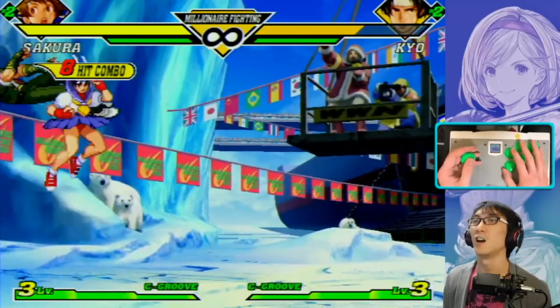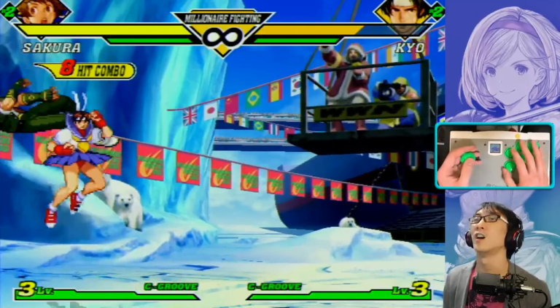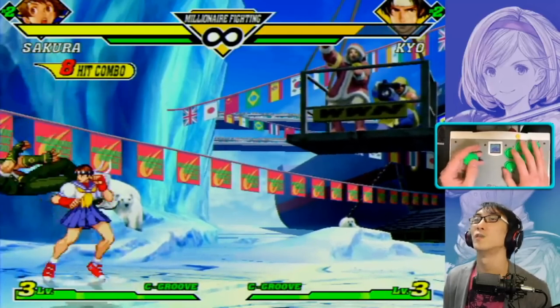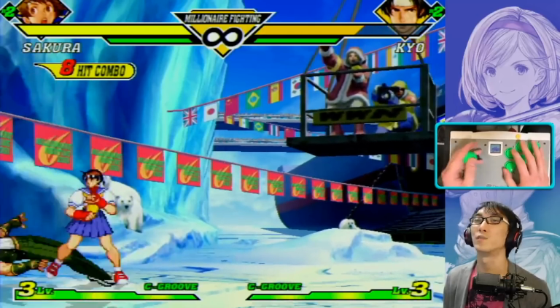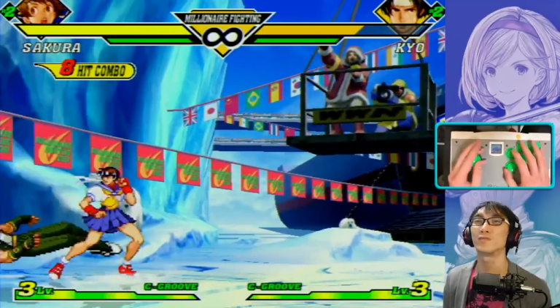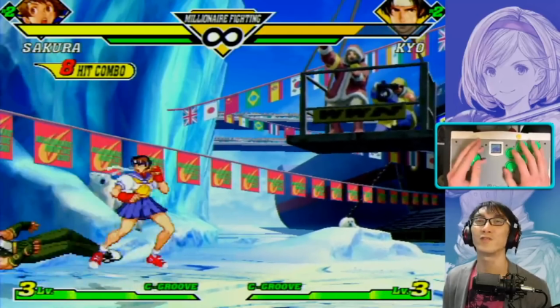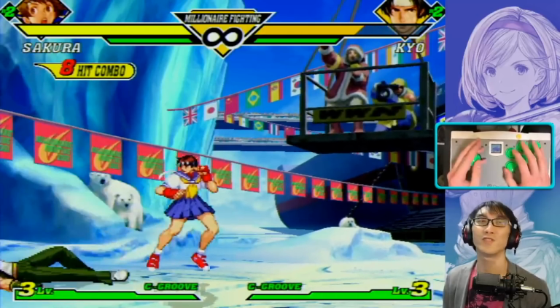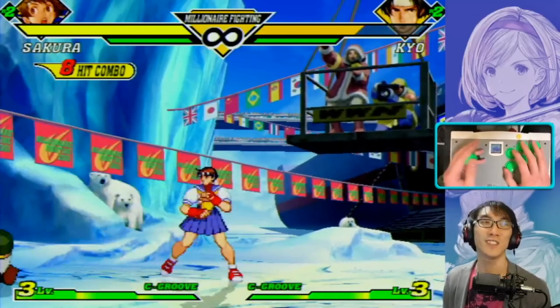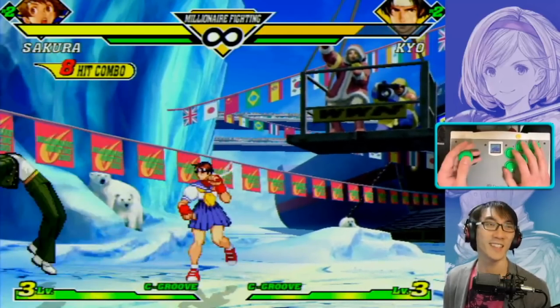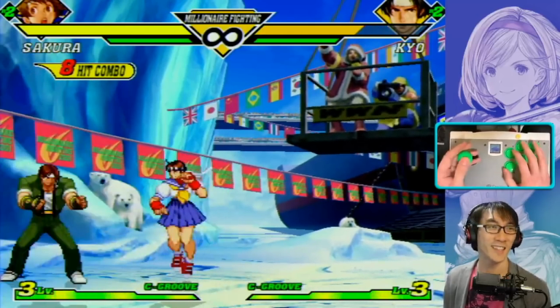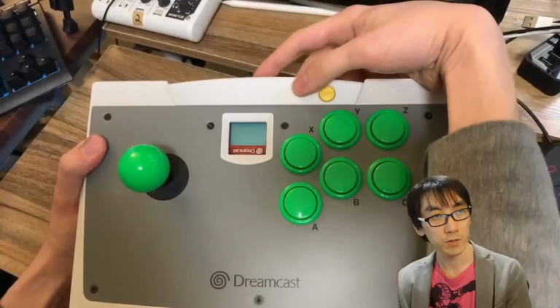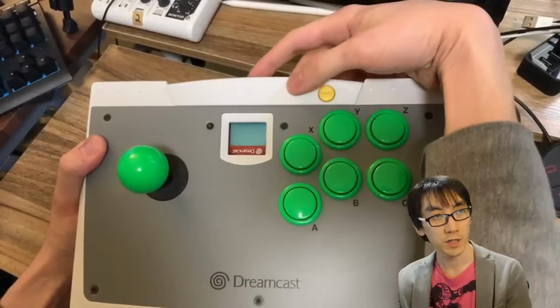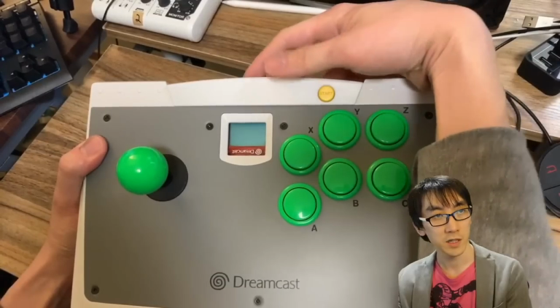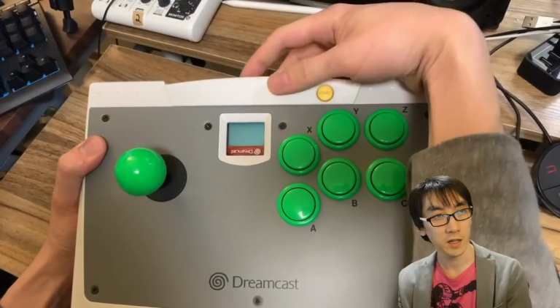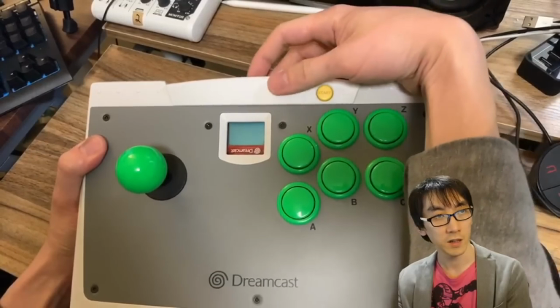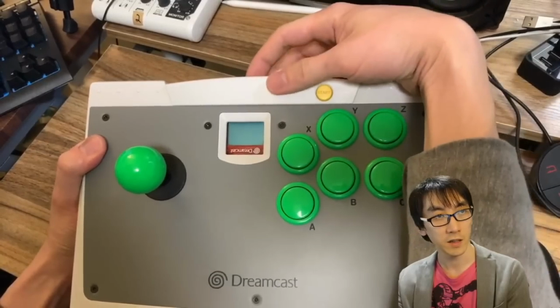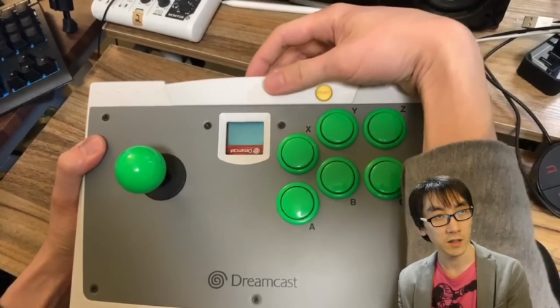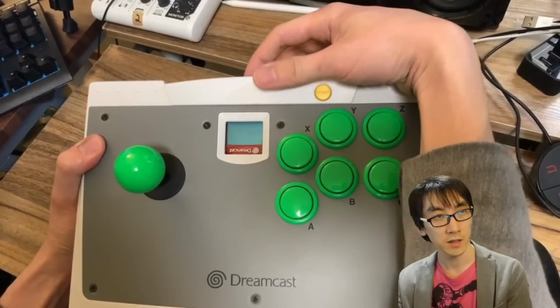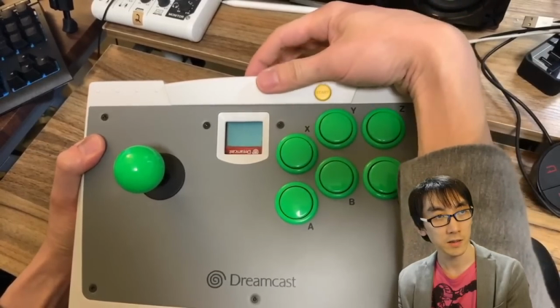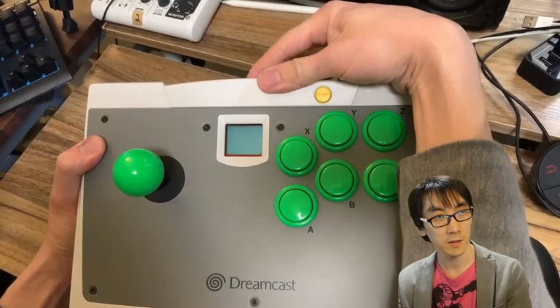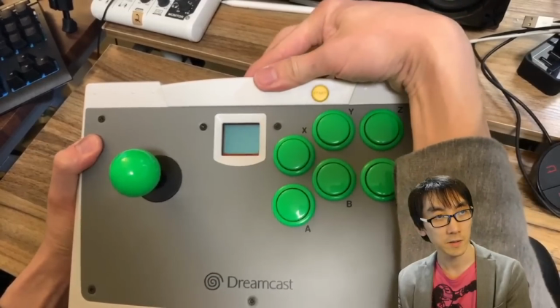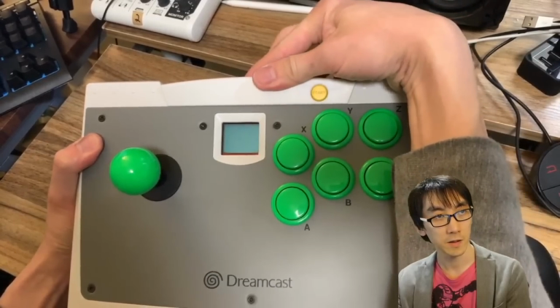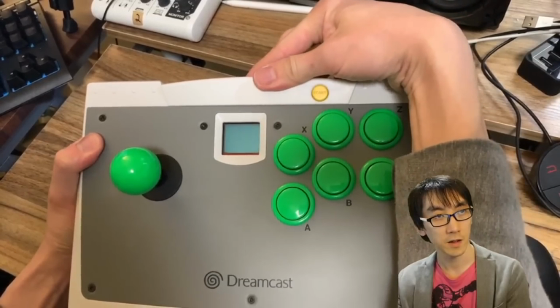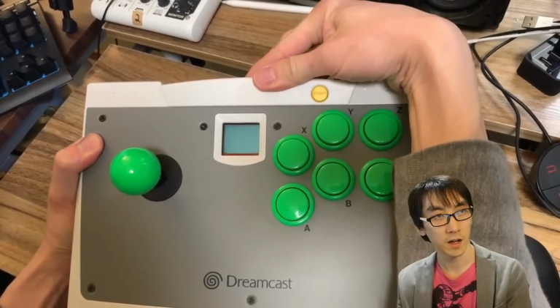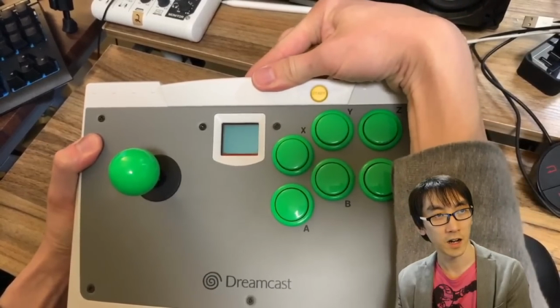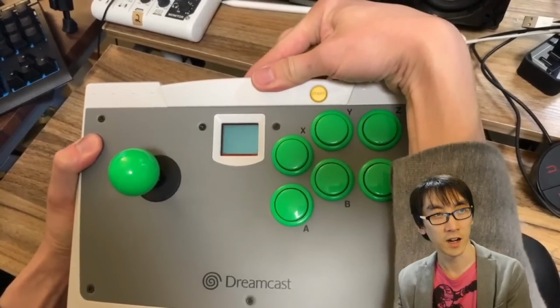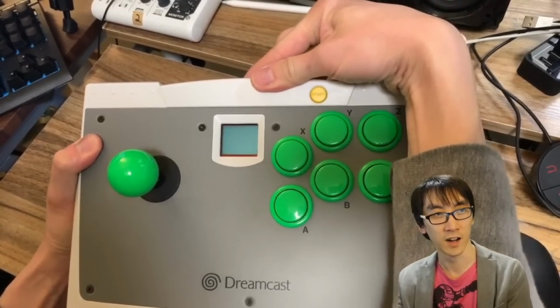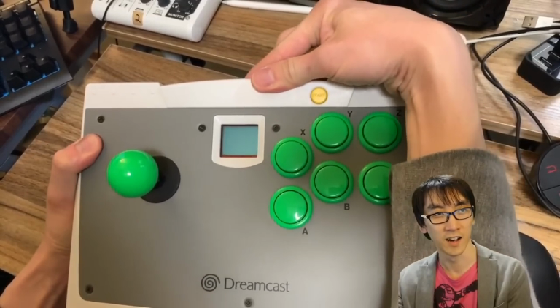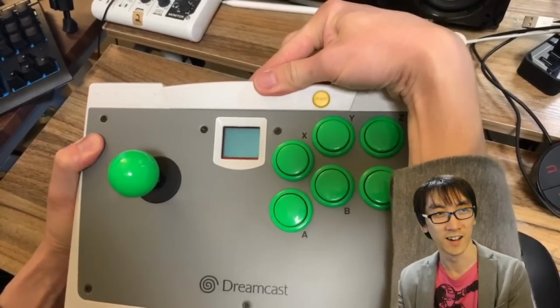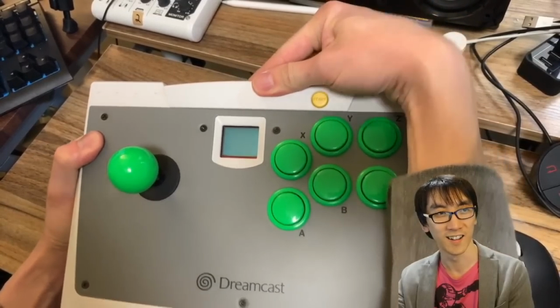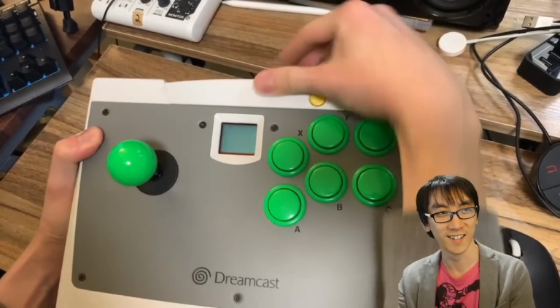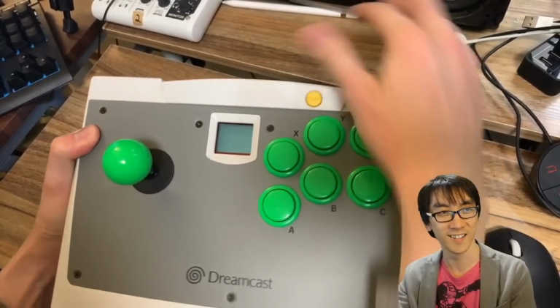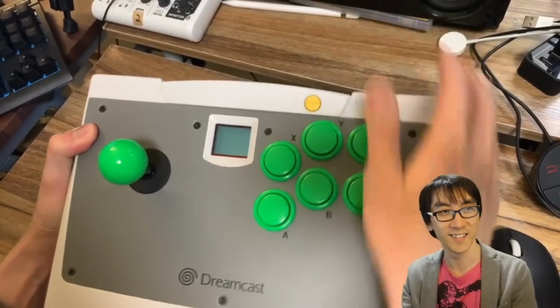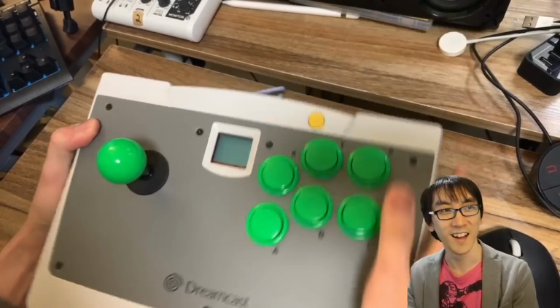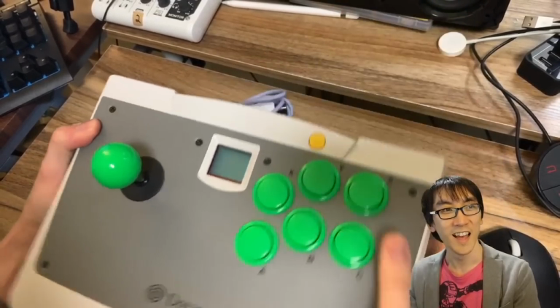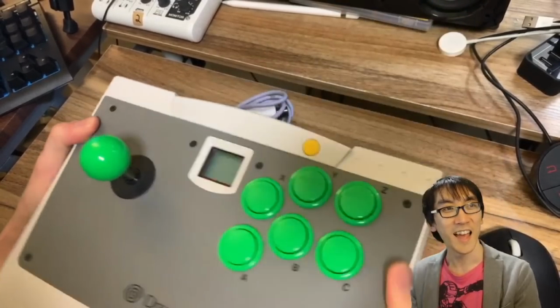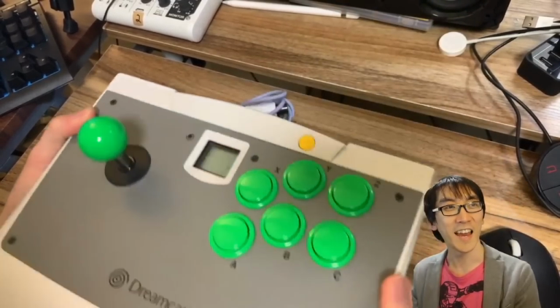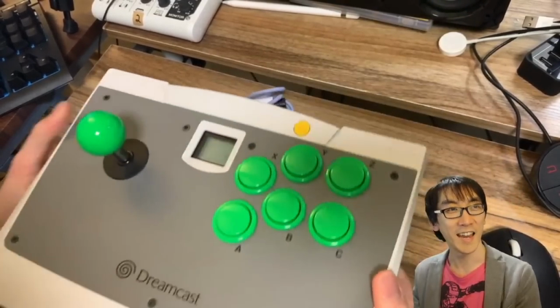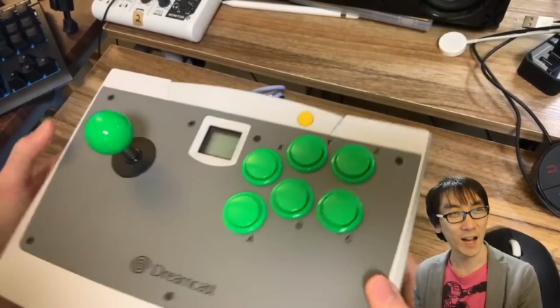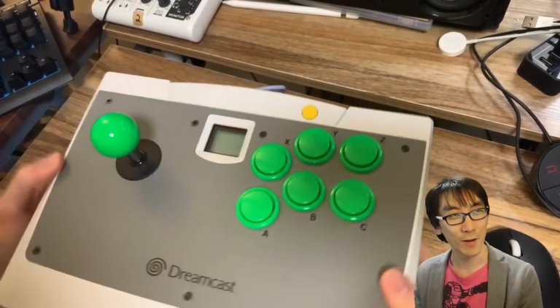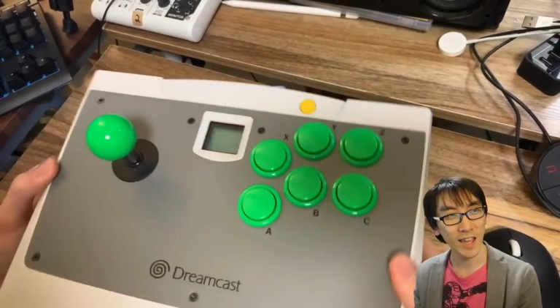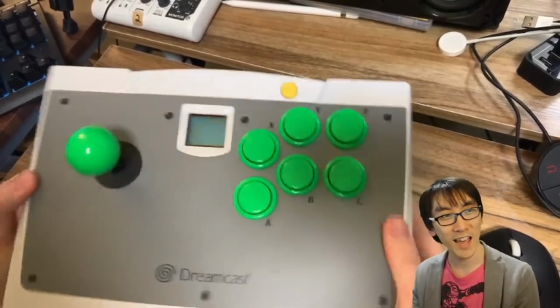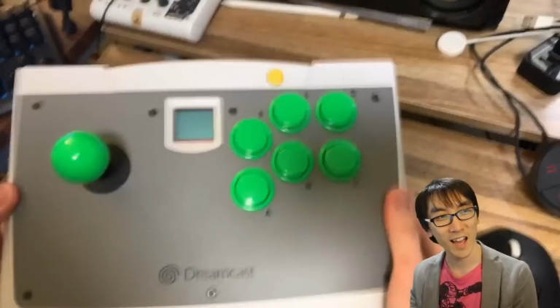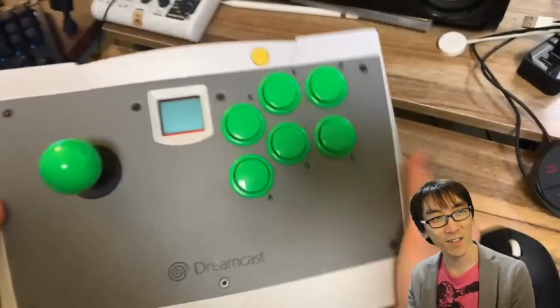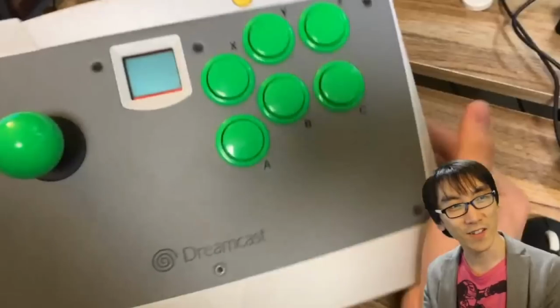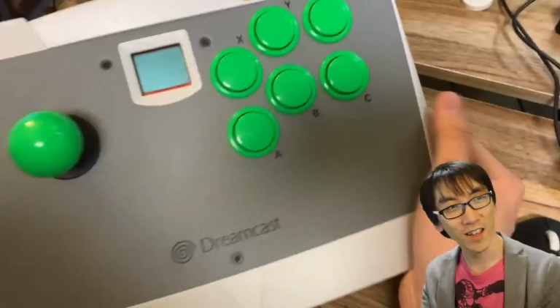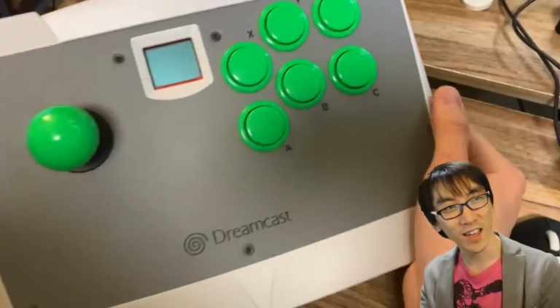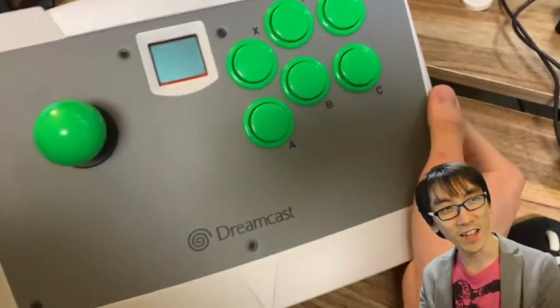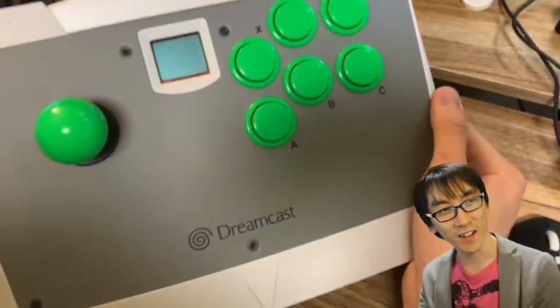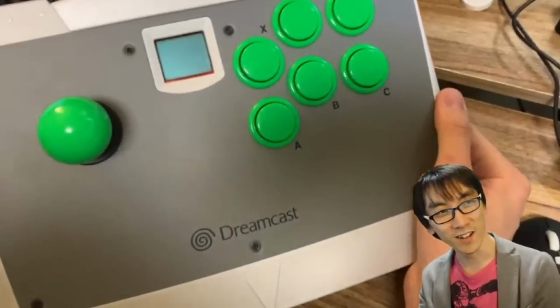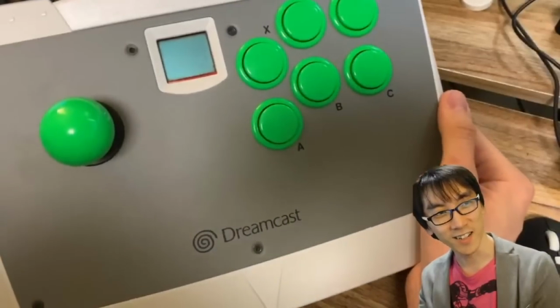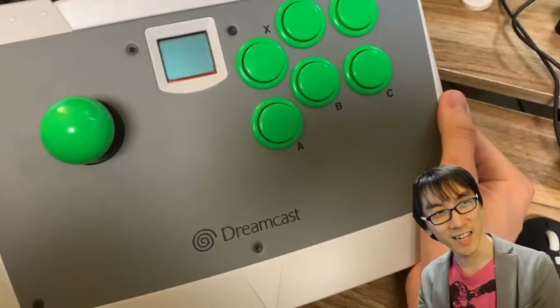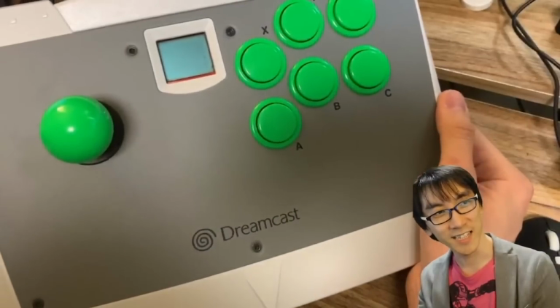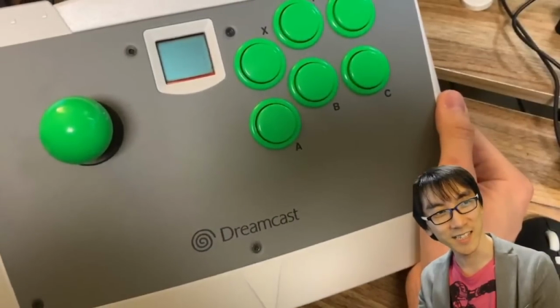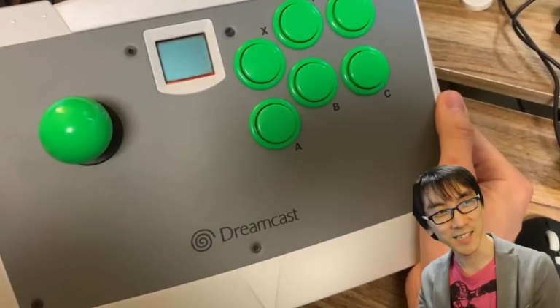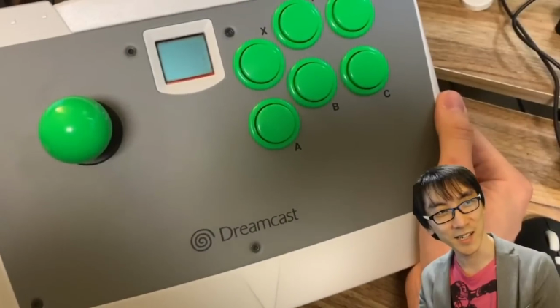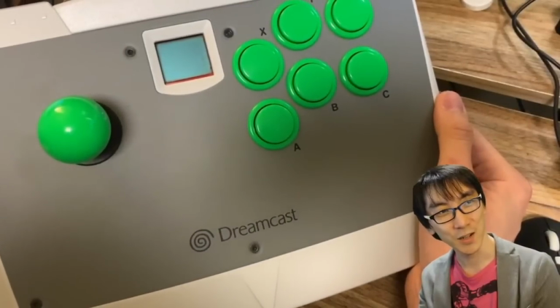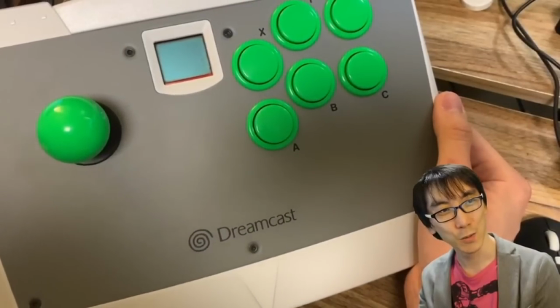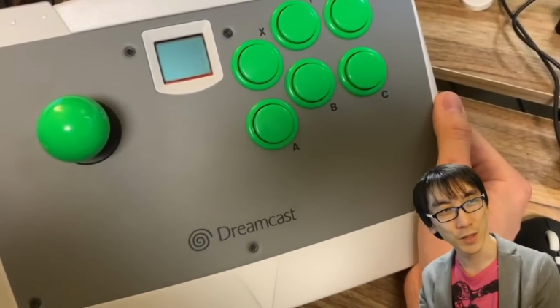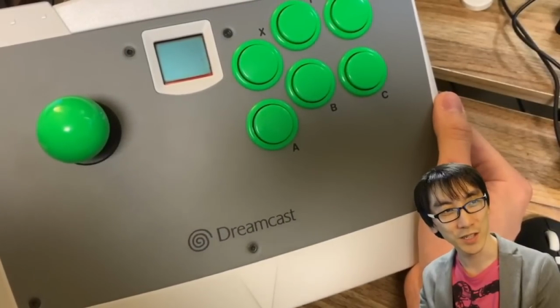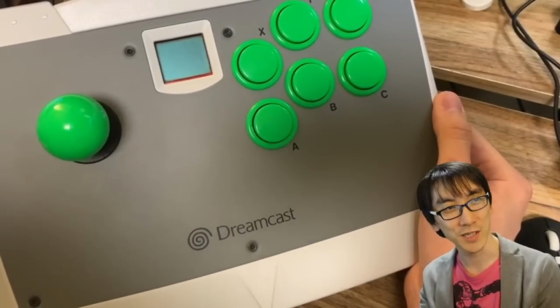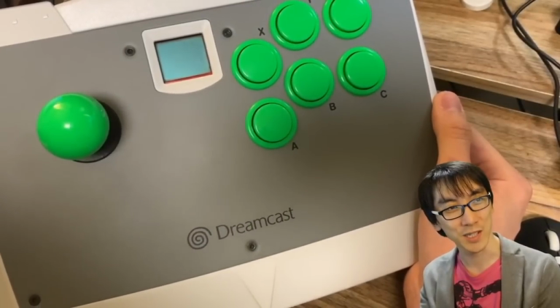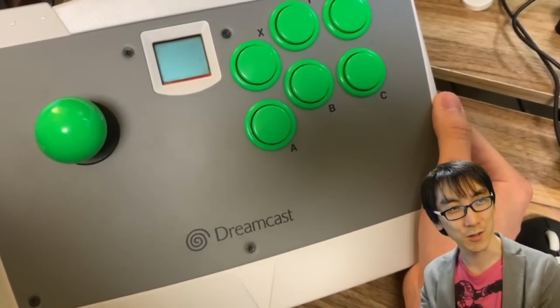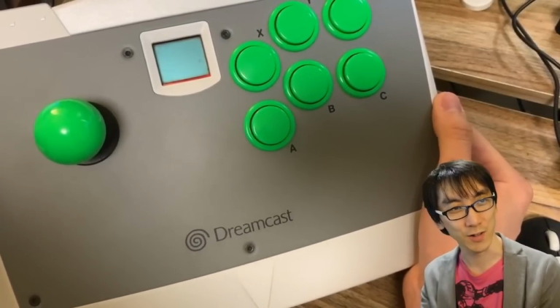Oh, brilliant. I pressed it in like this, and now we have an arcade stick with a screen.